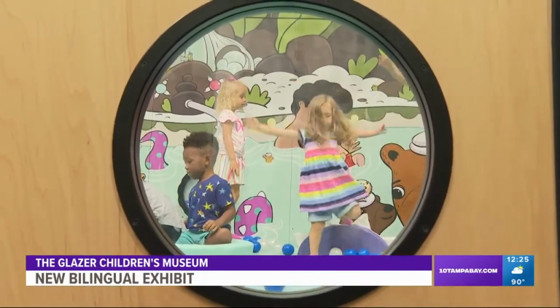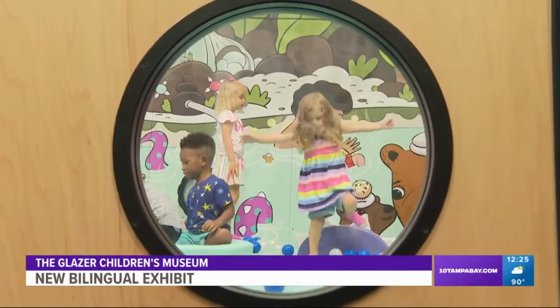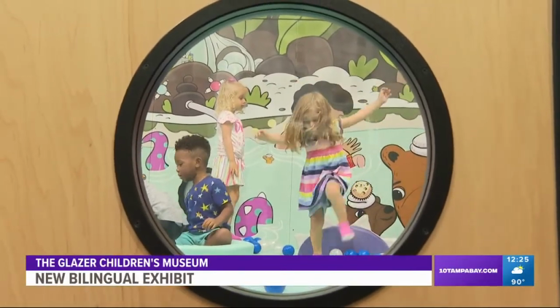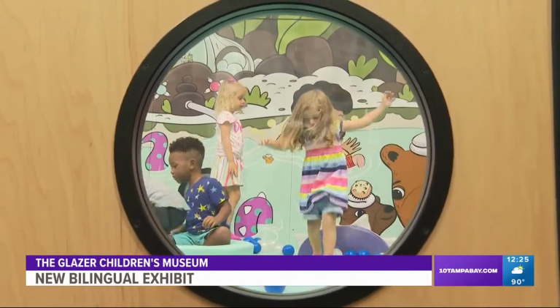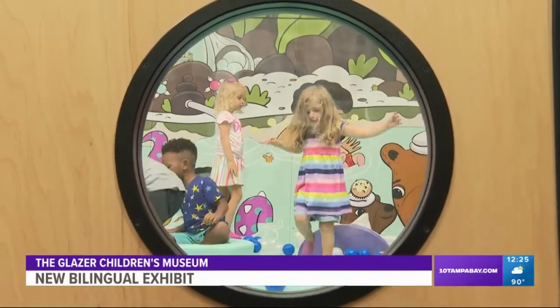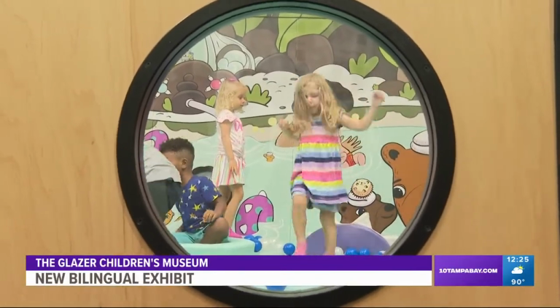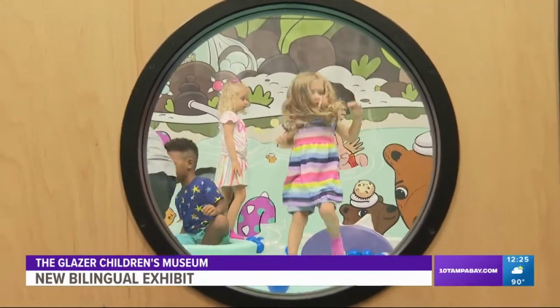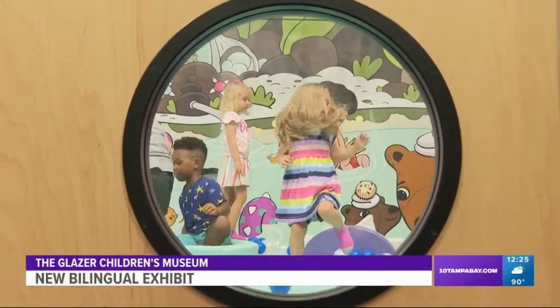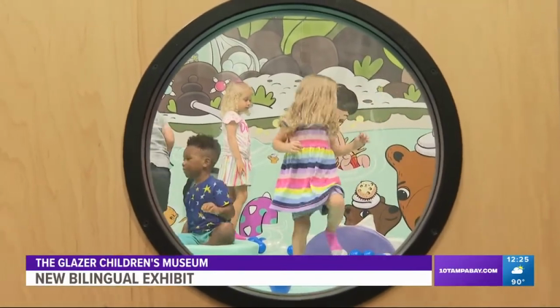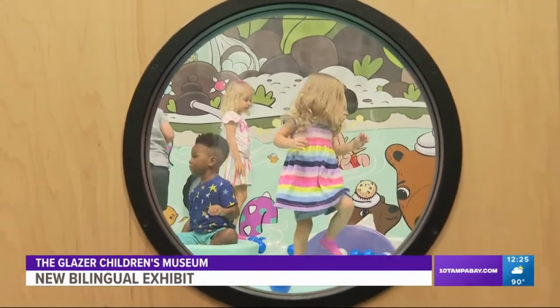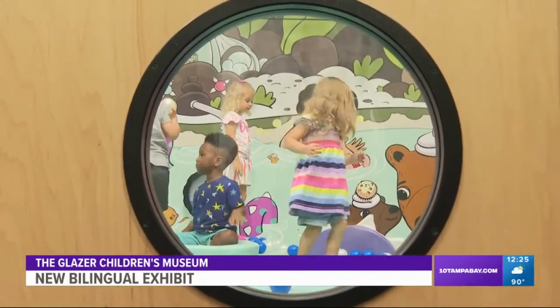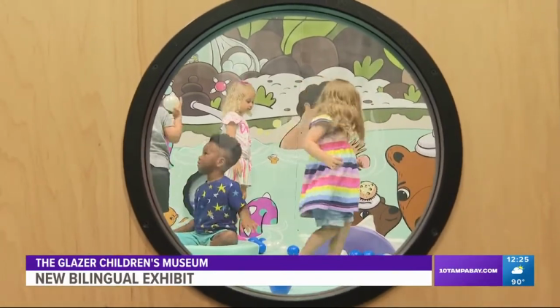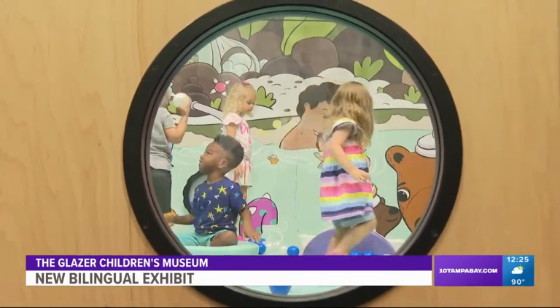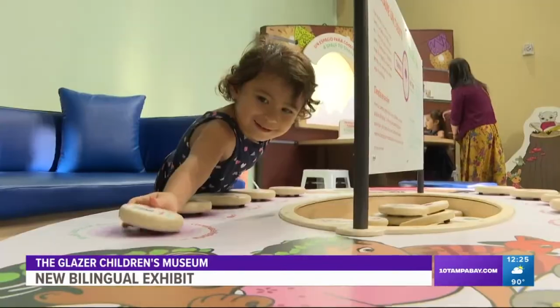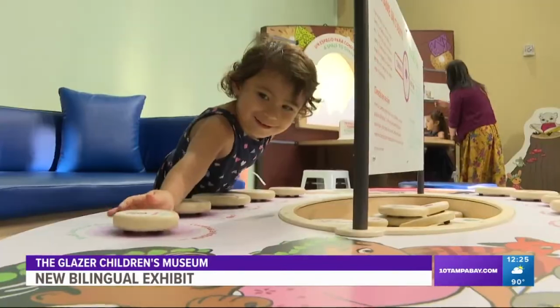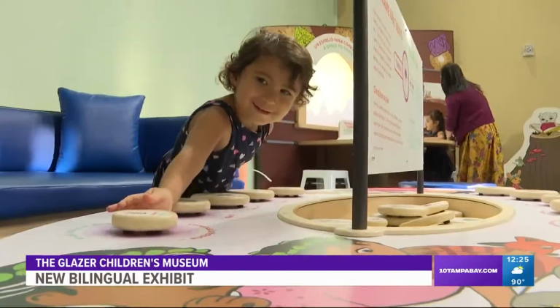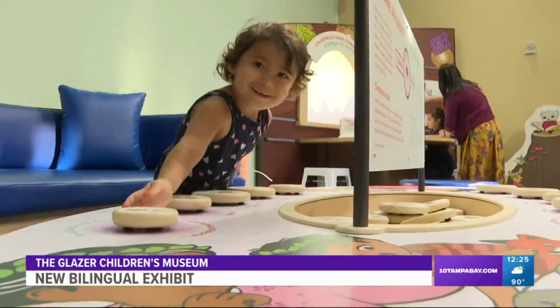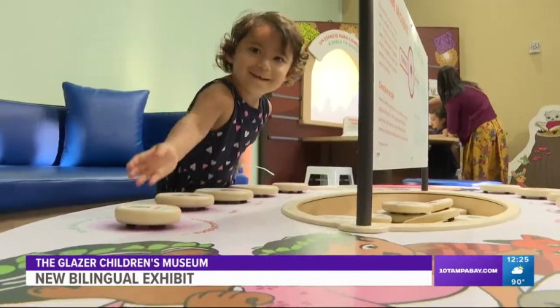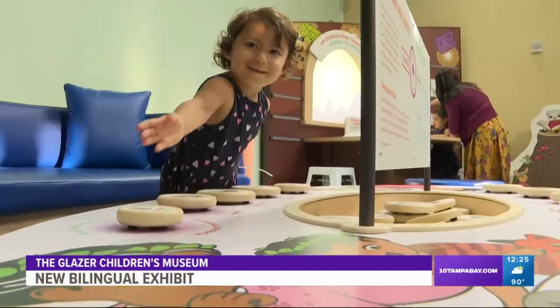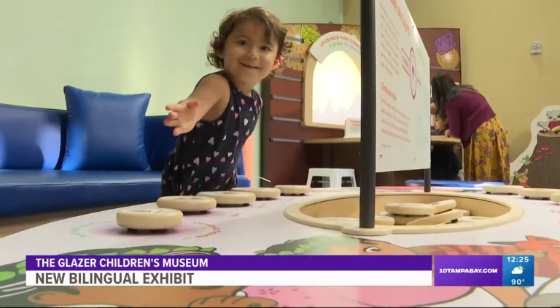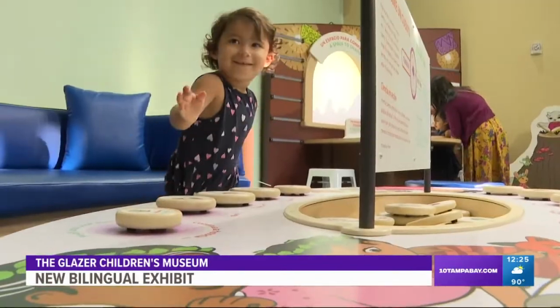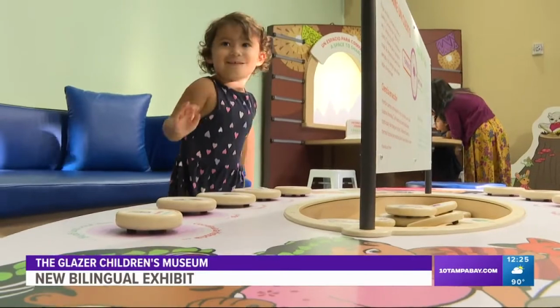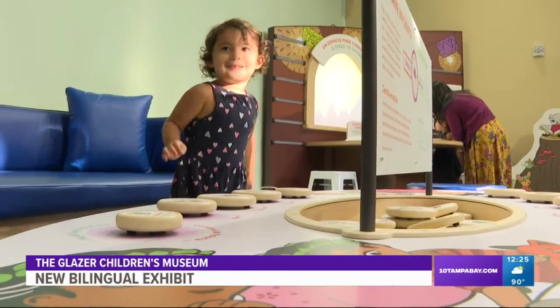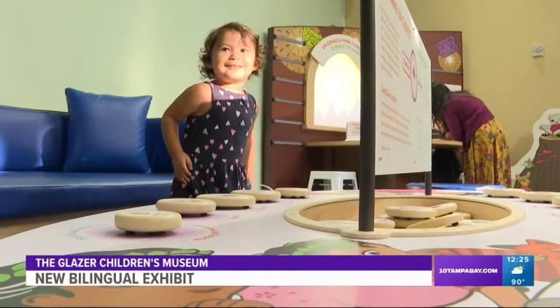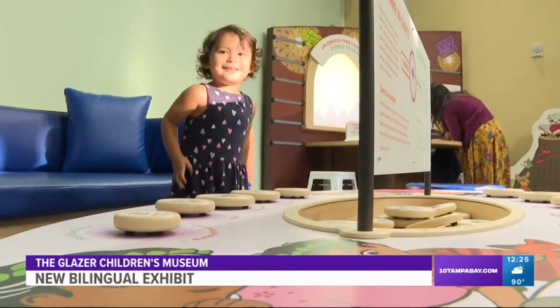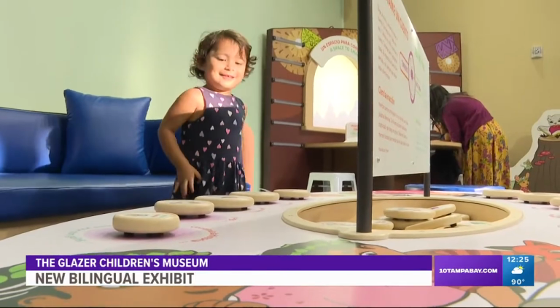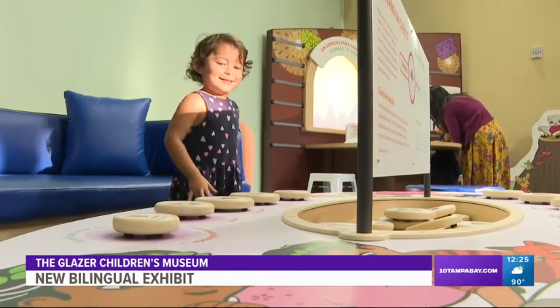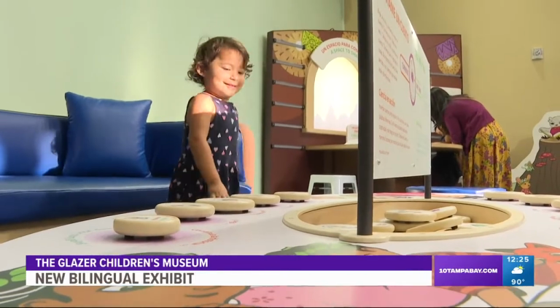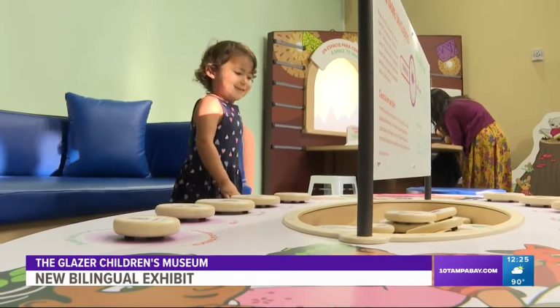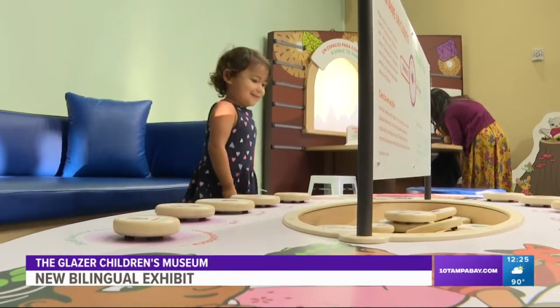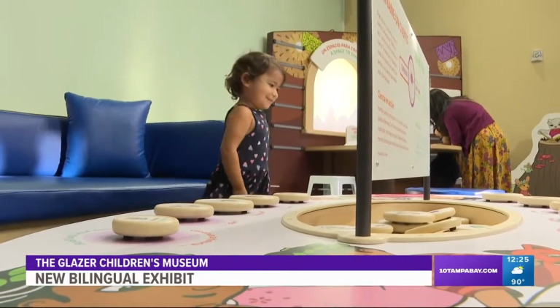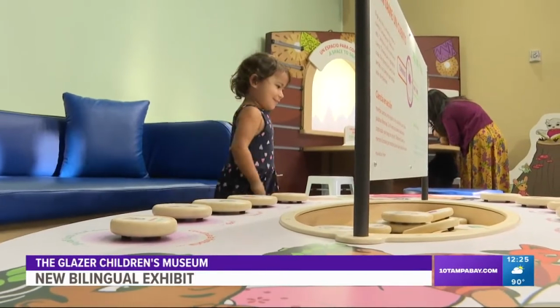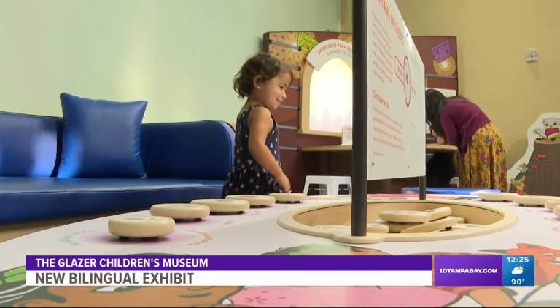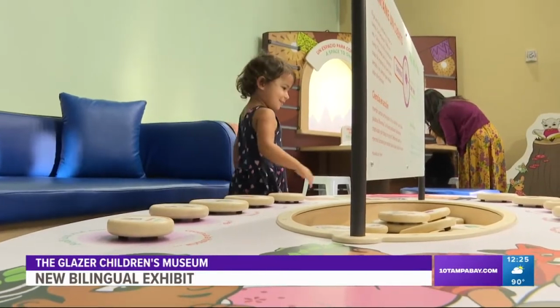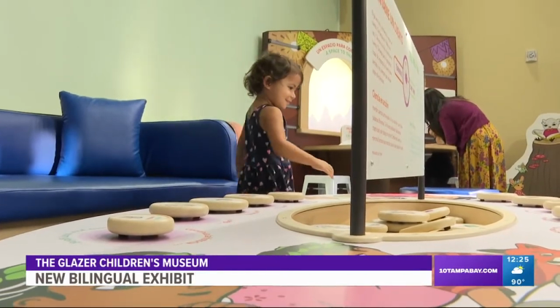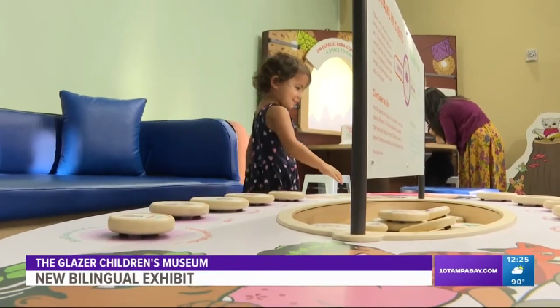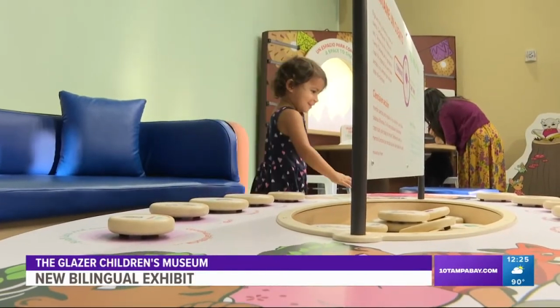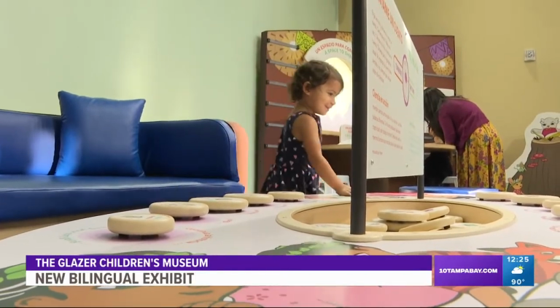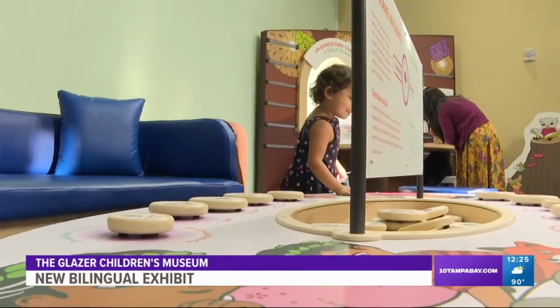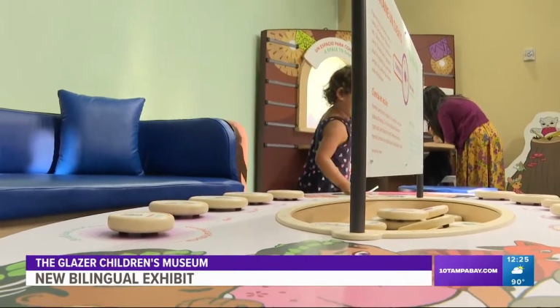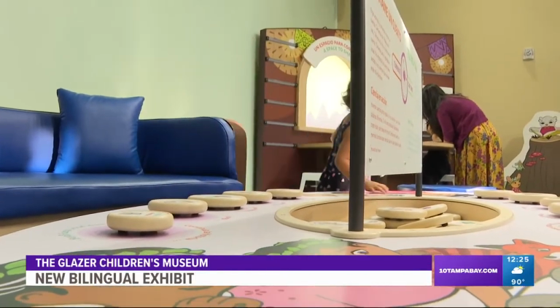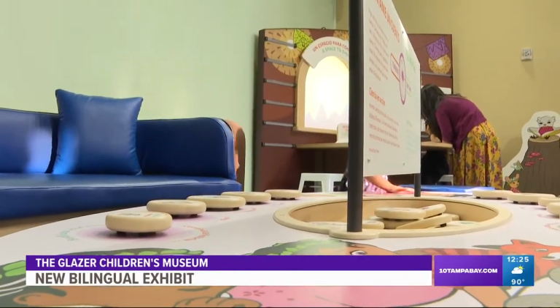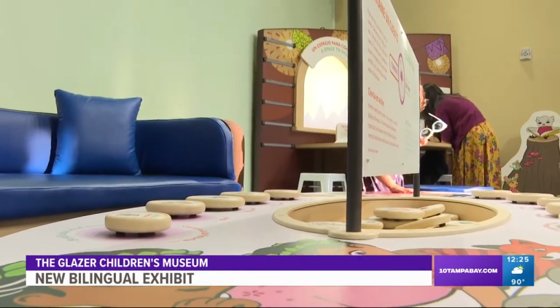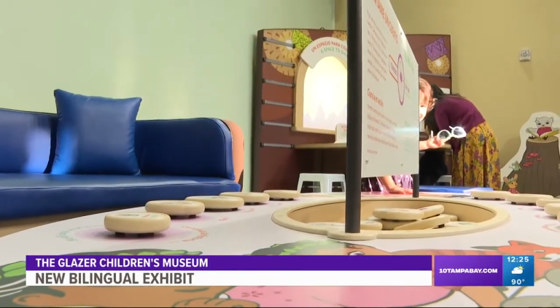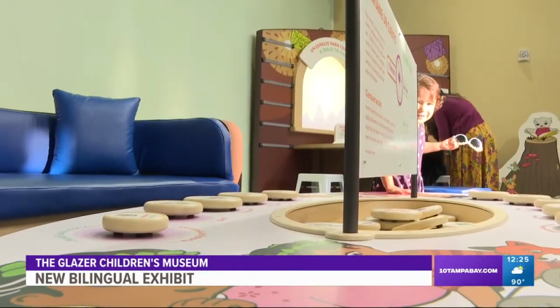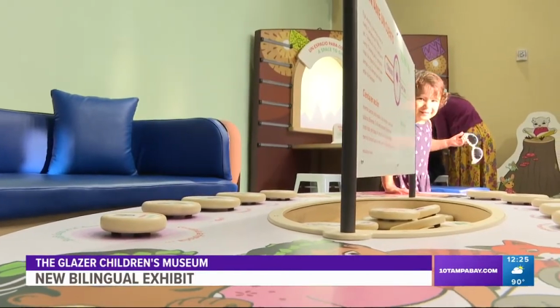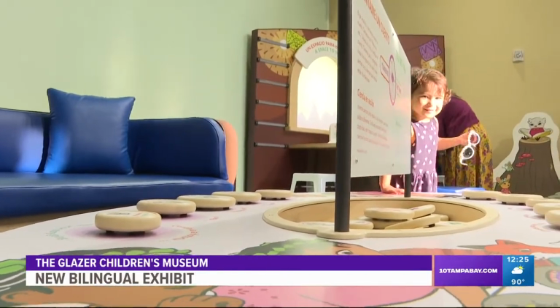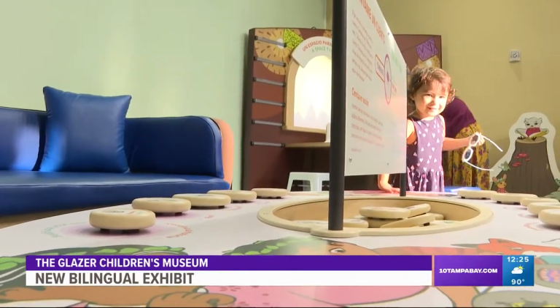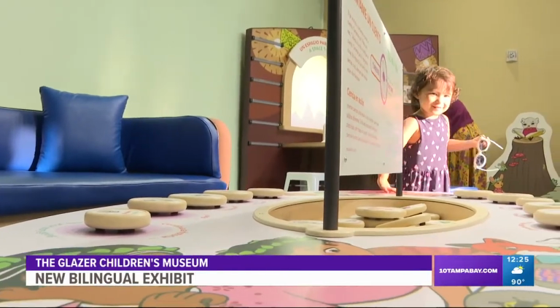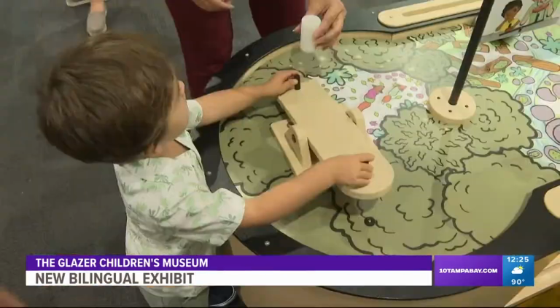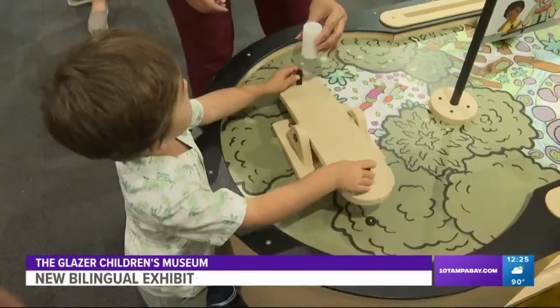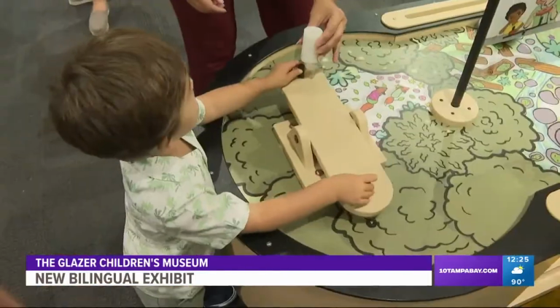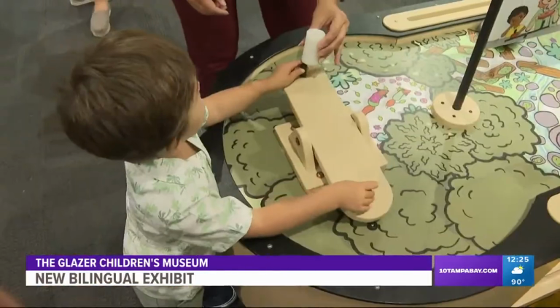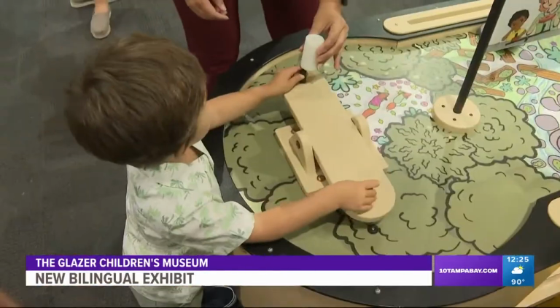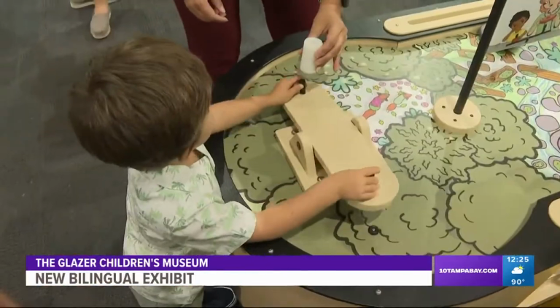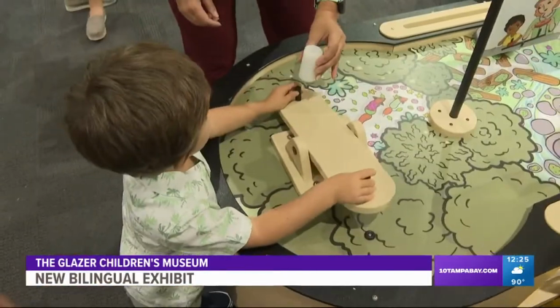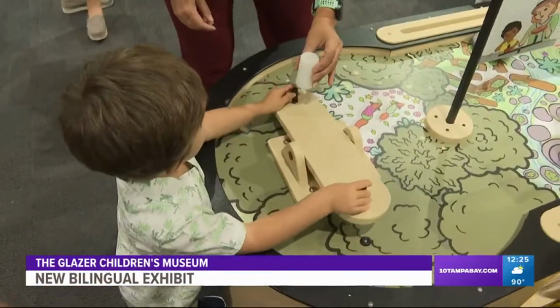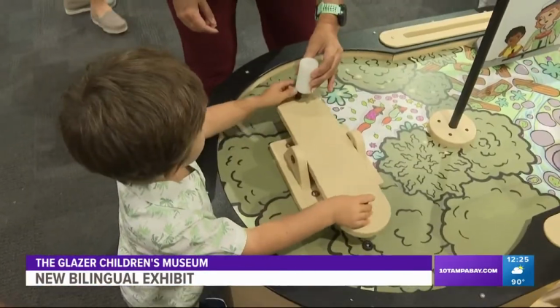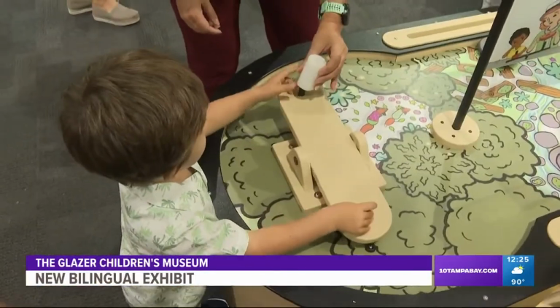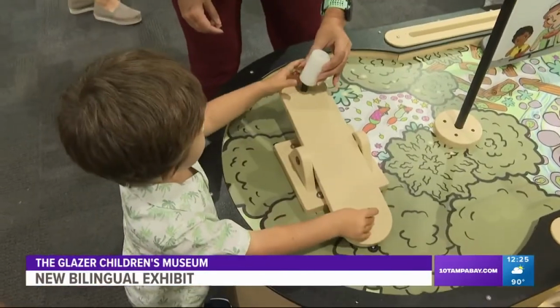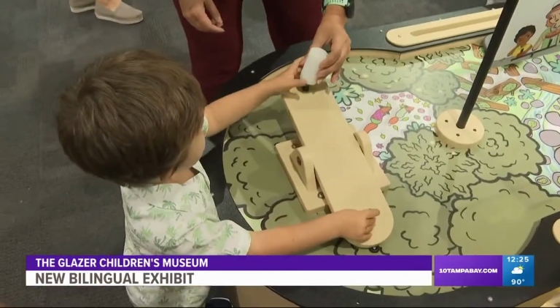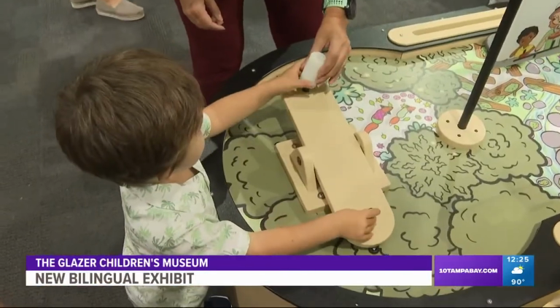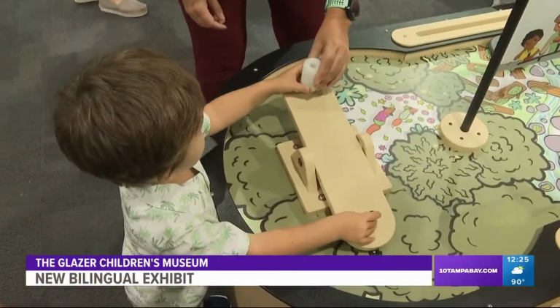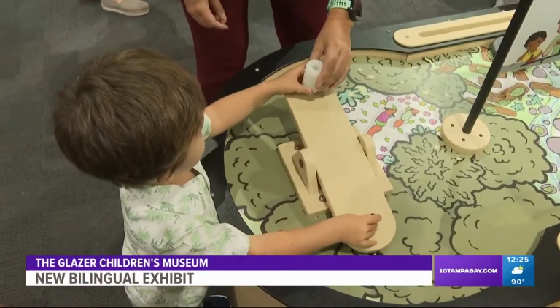The exhibit aims to help build social, emotional, language, cognitive, and motor skills, and this exhibit will open tomorrow.